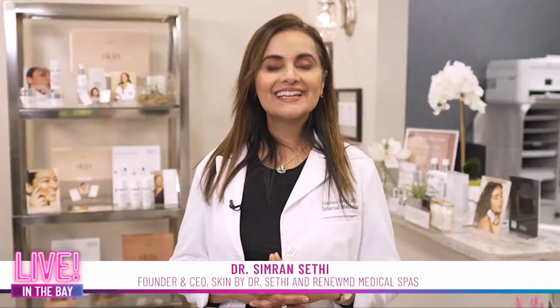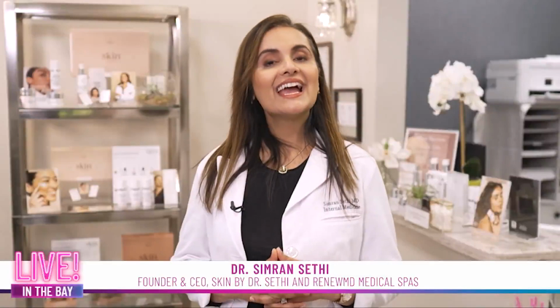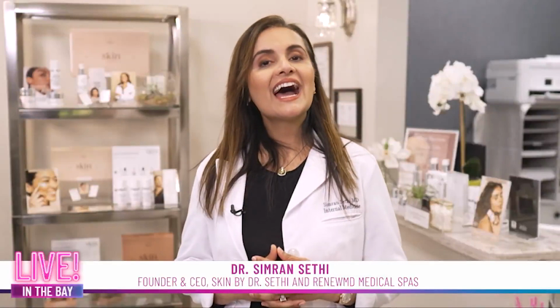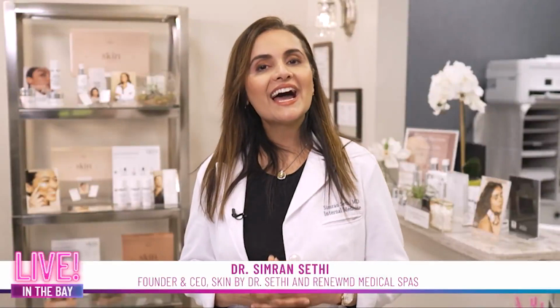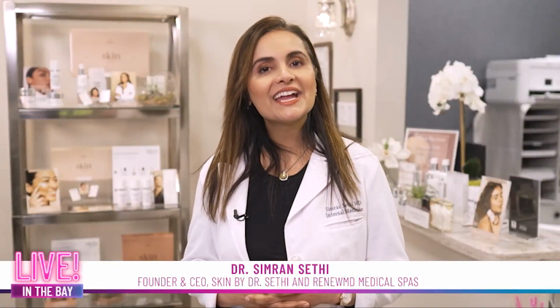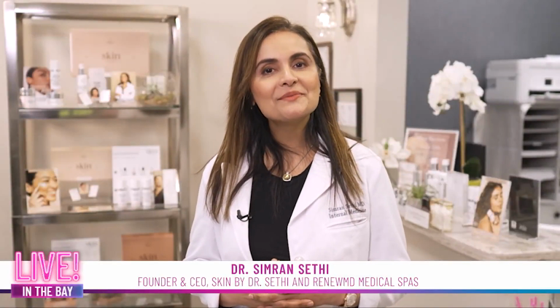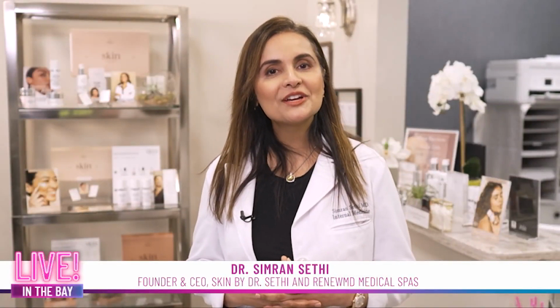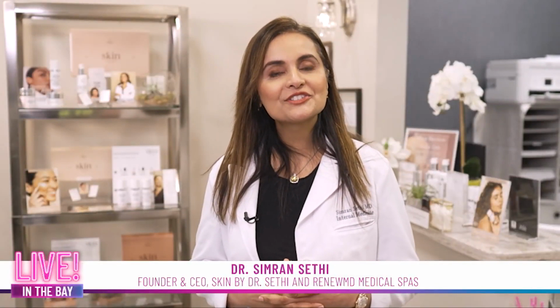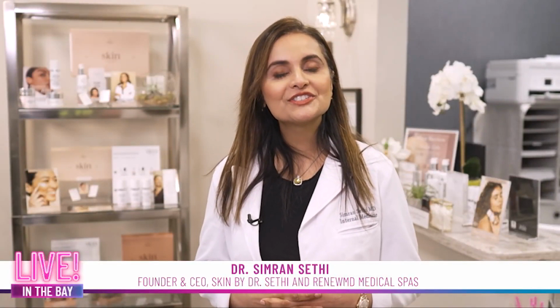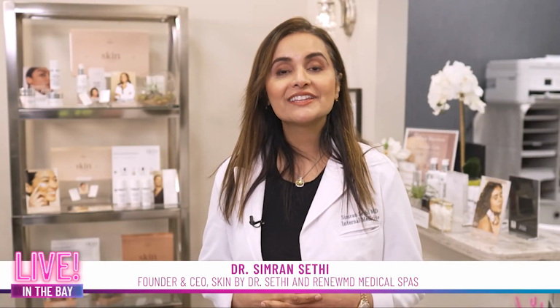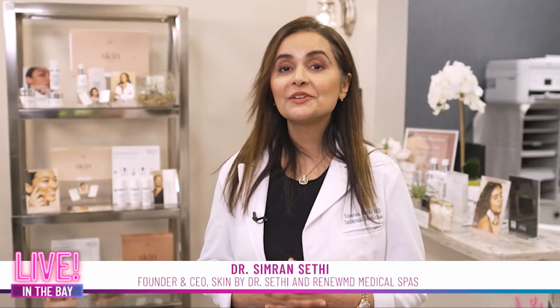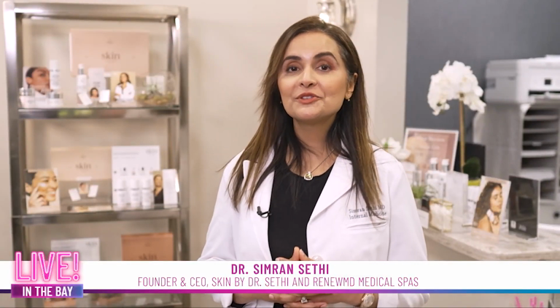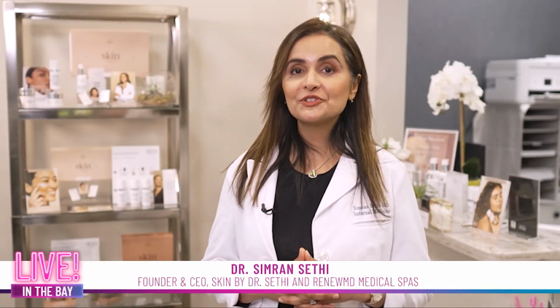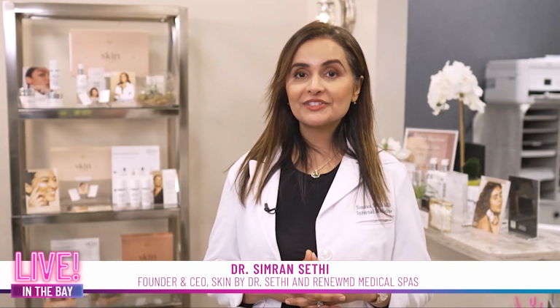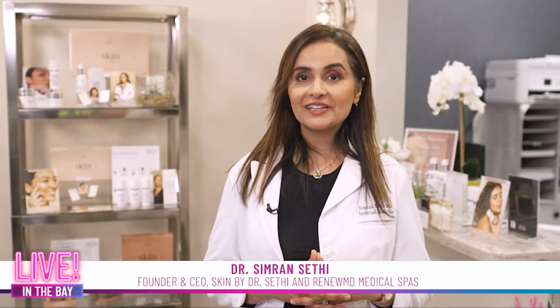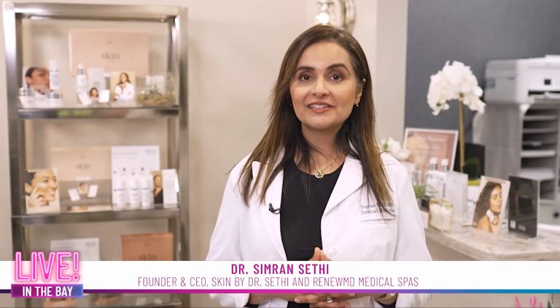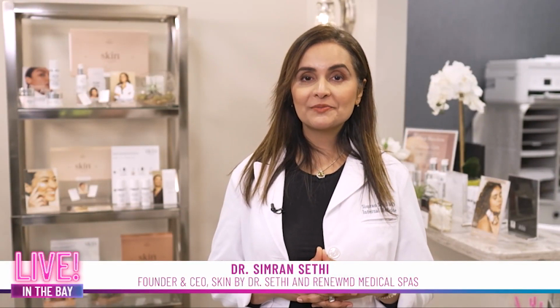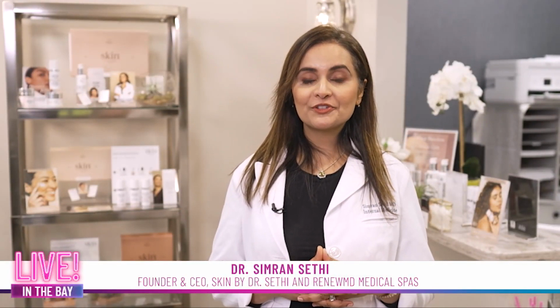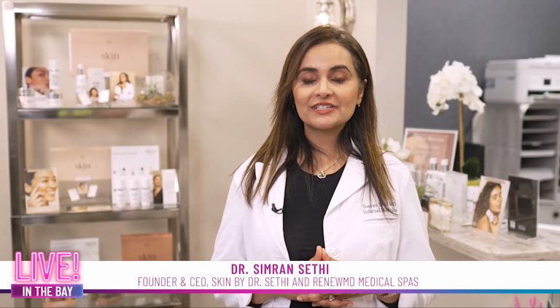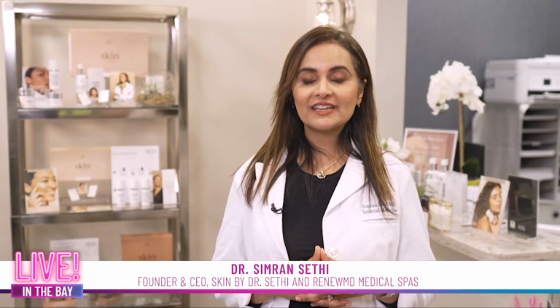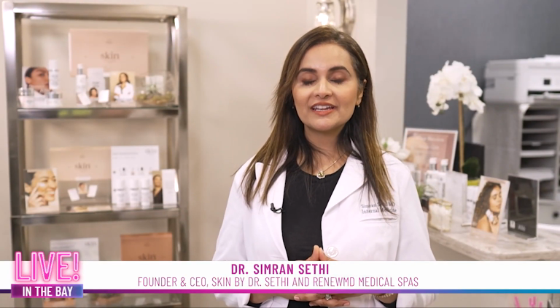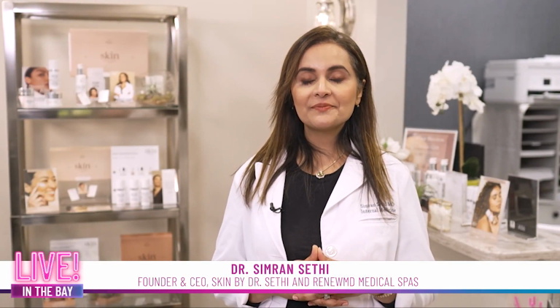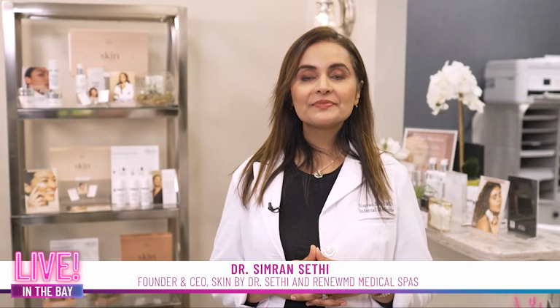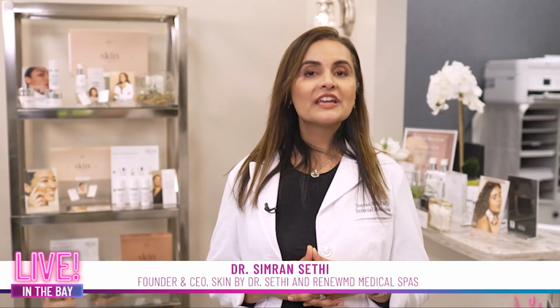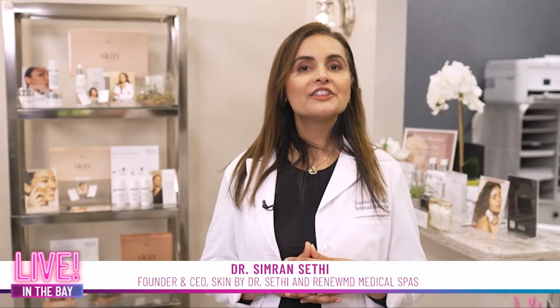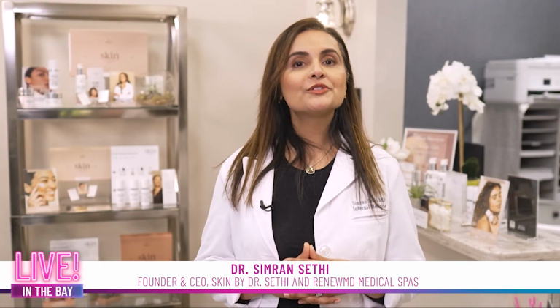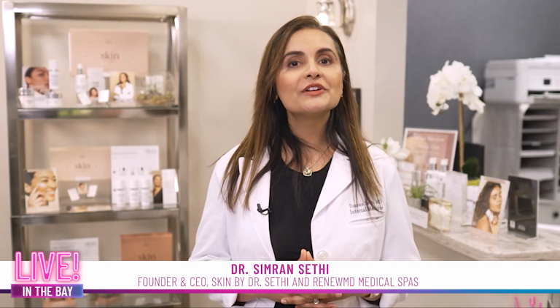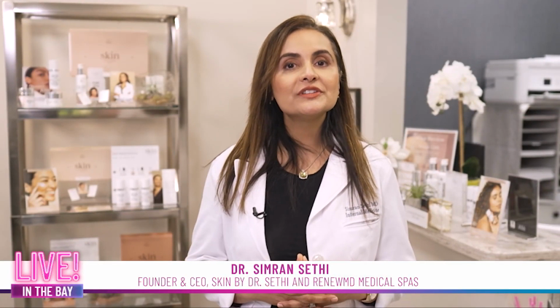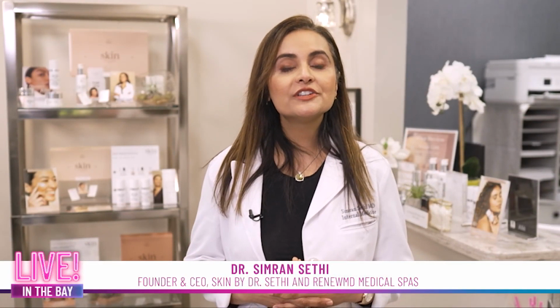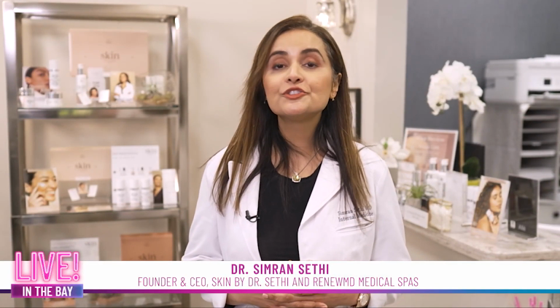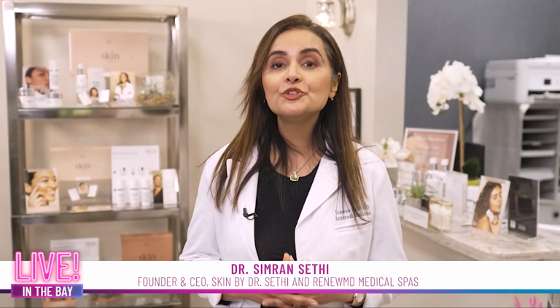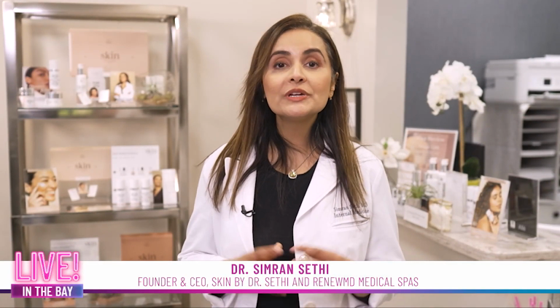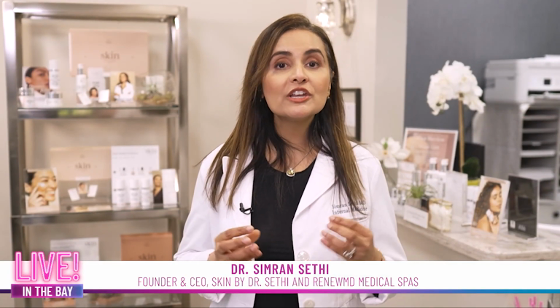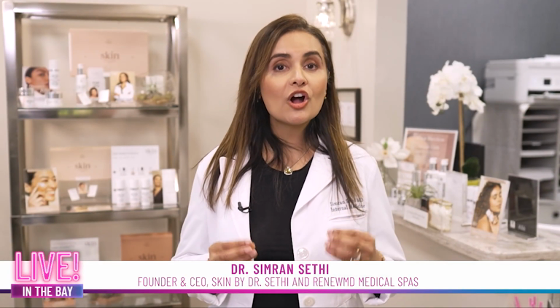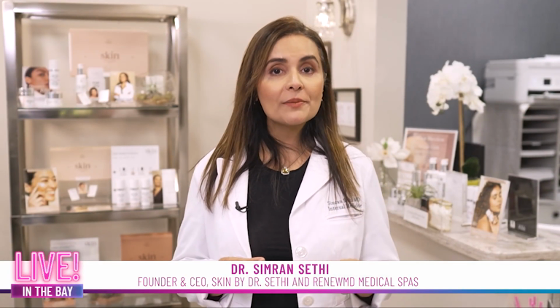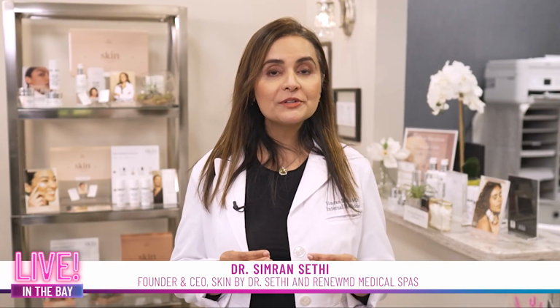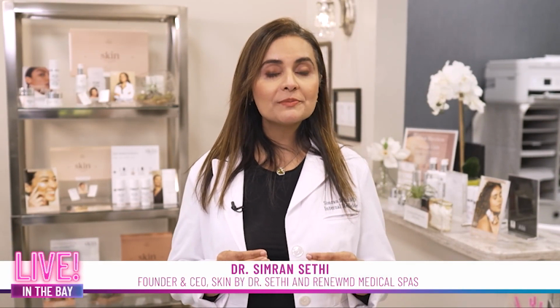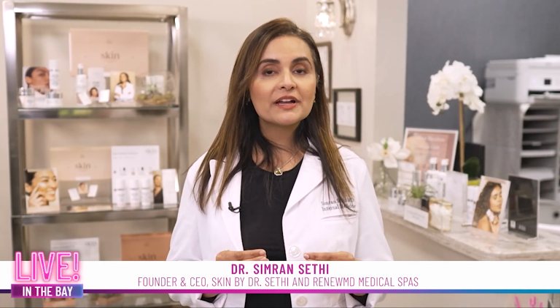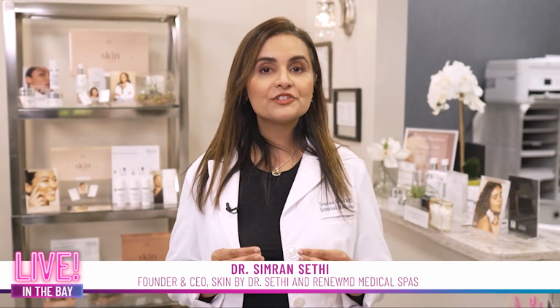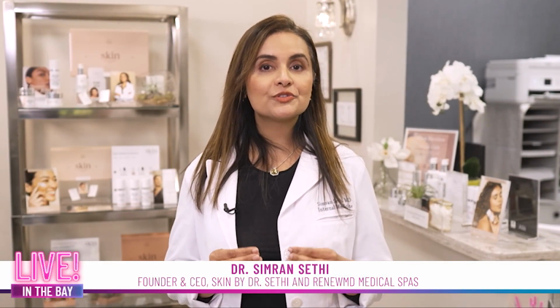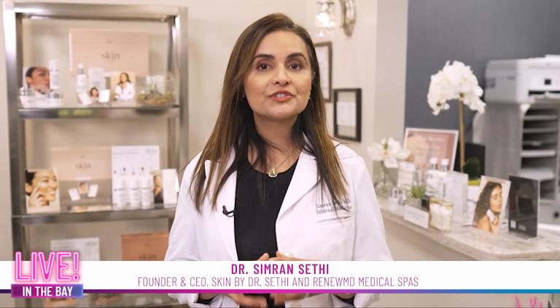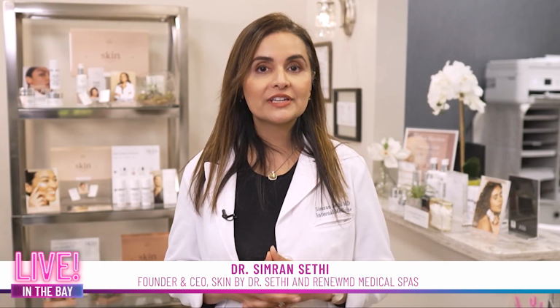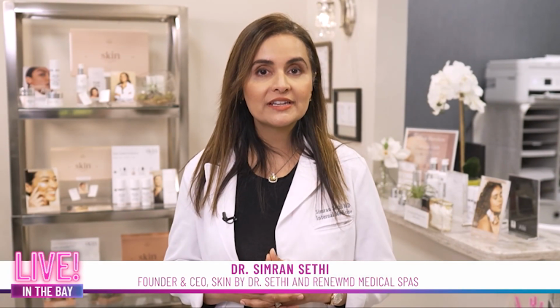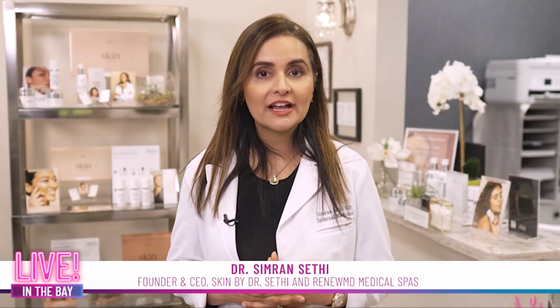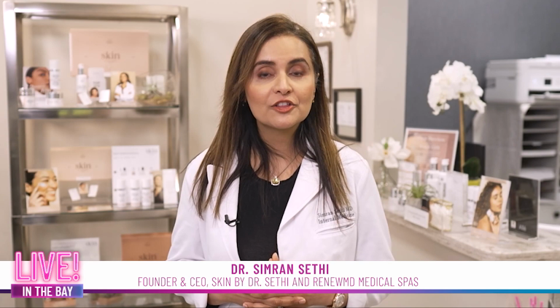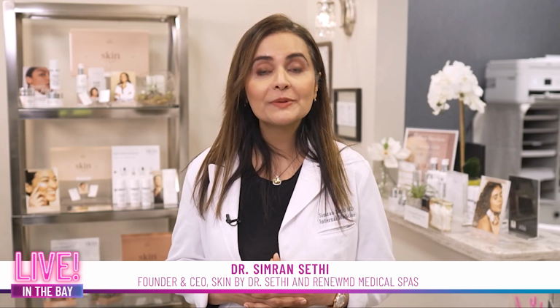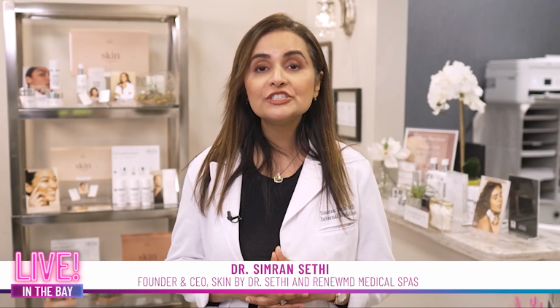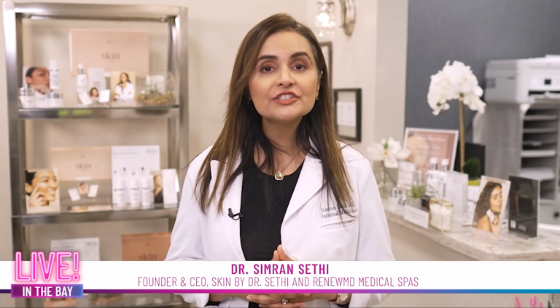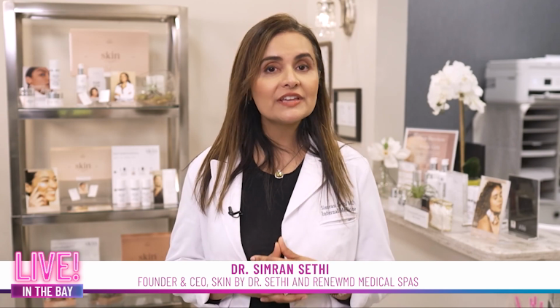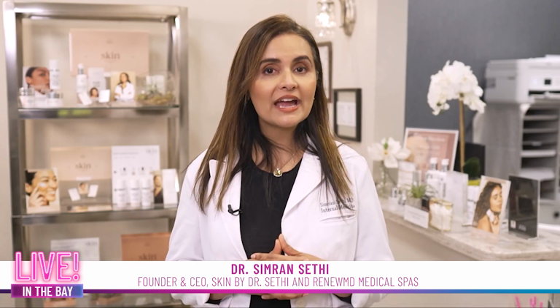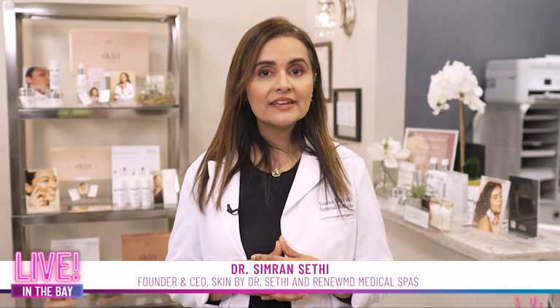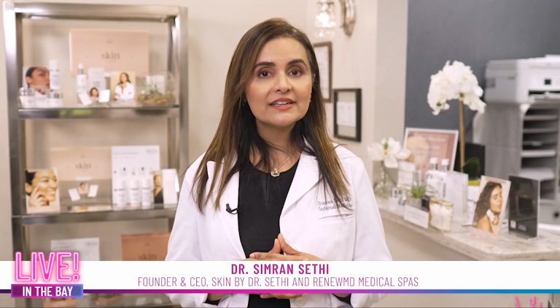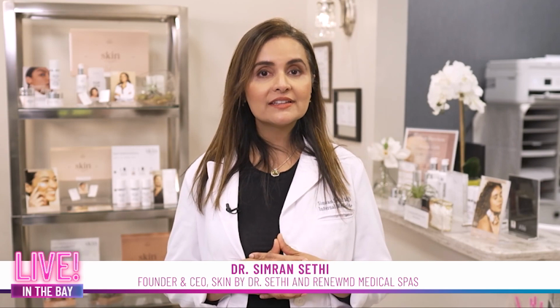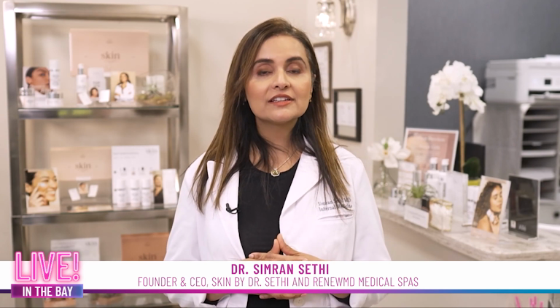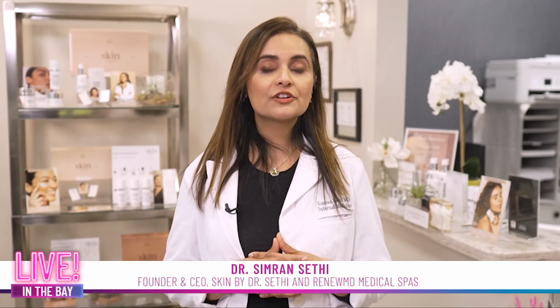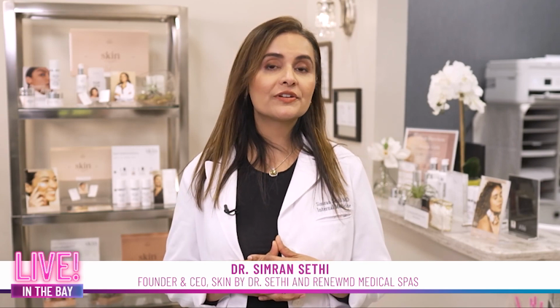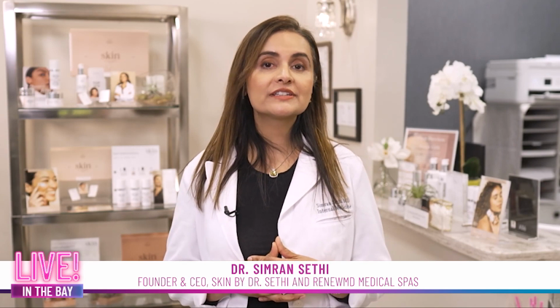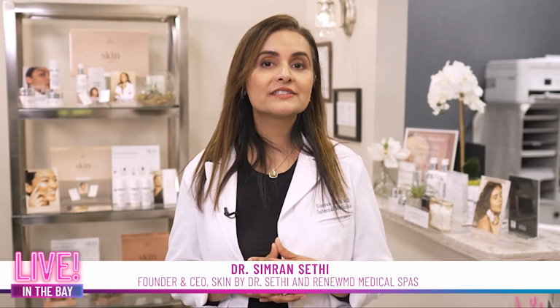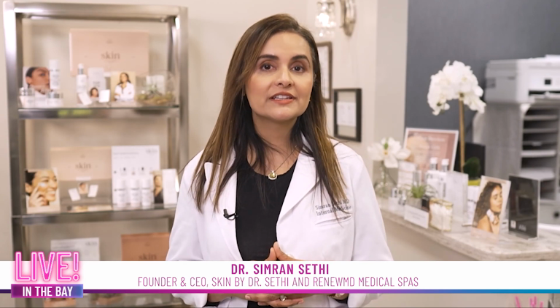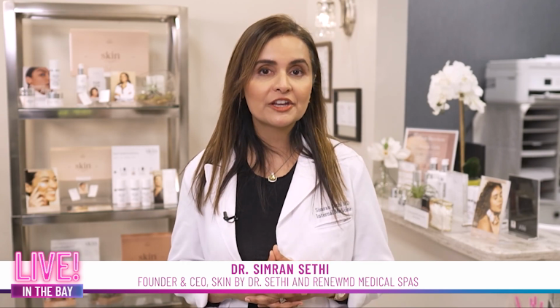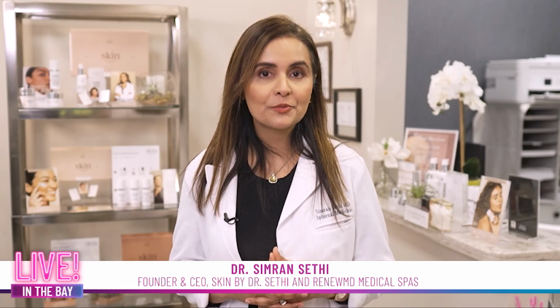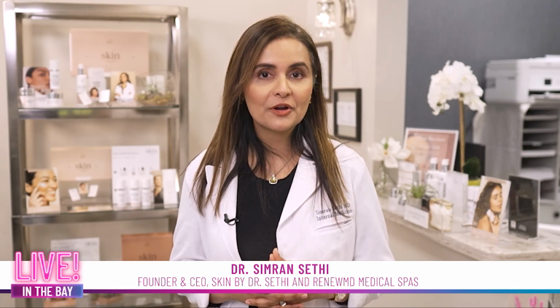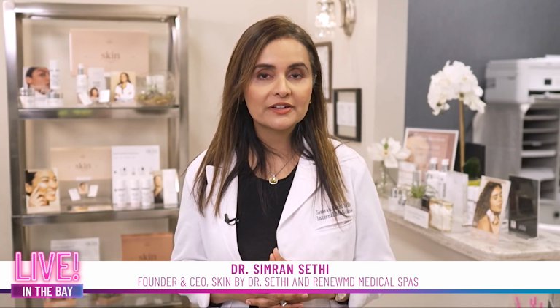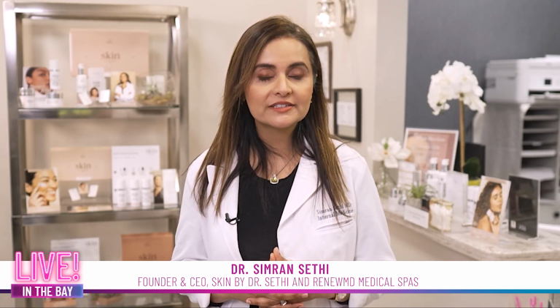Hi, I'm Dr. Sethi with your skin tip for today. Throughout the years, you can optimize your skin health by just adding in the correct skincare products.